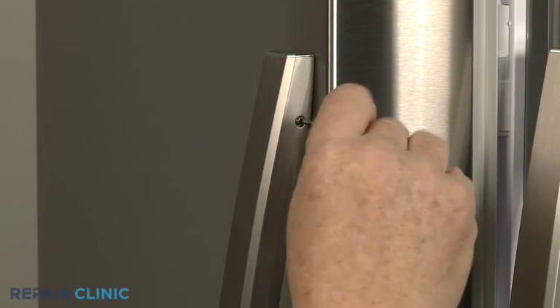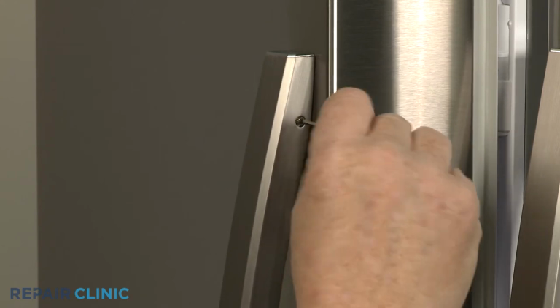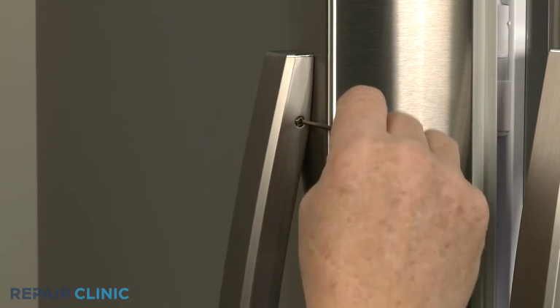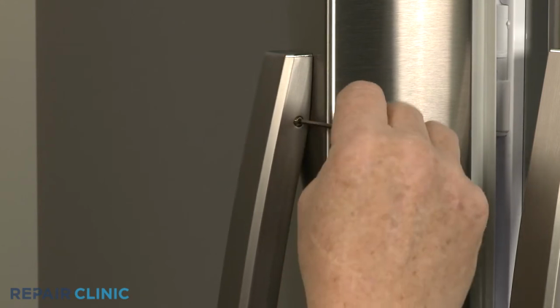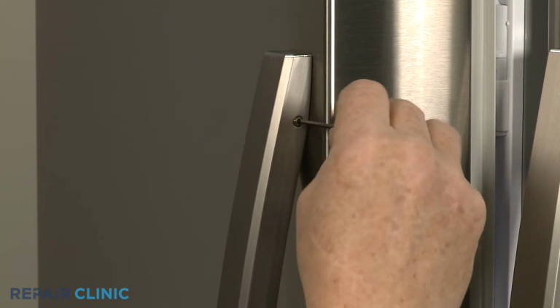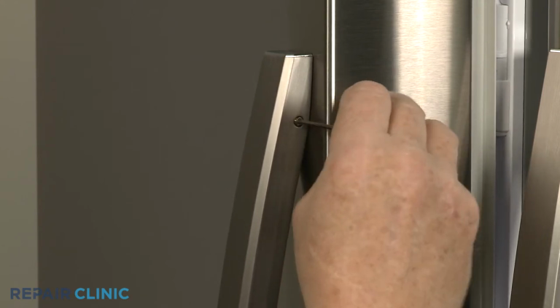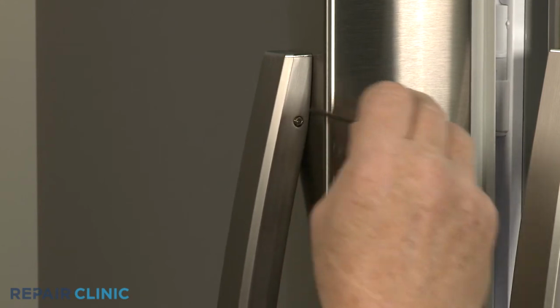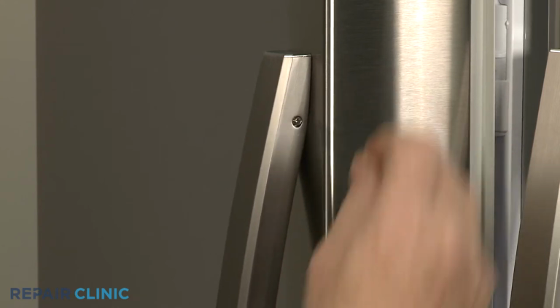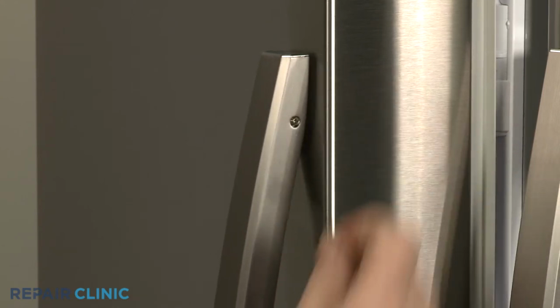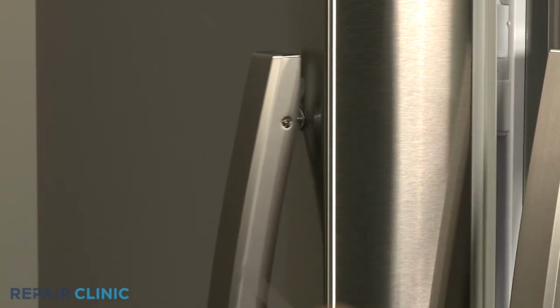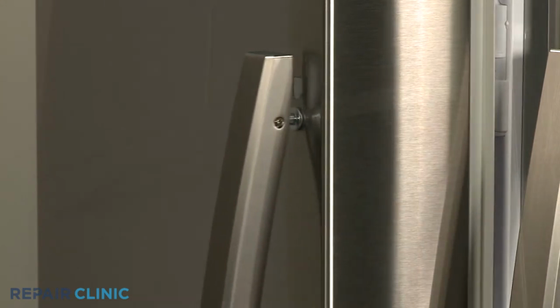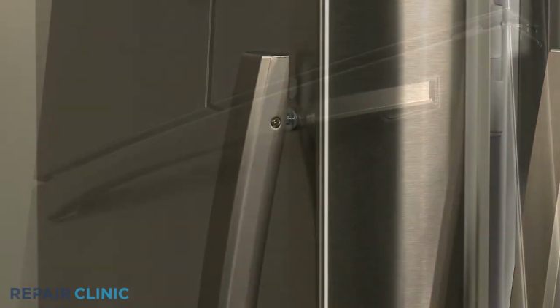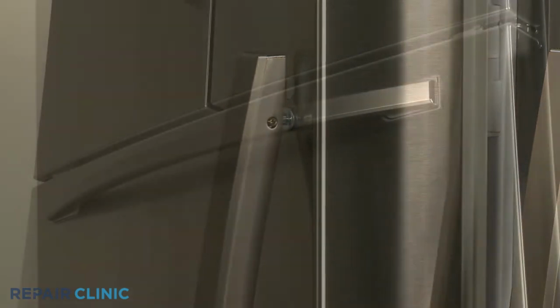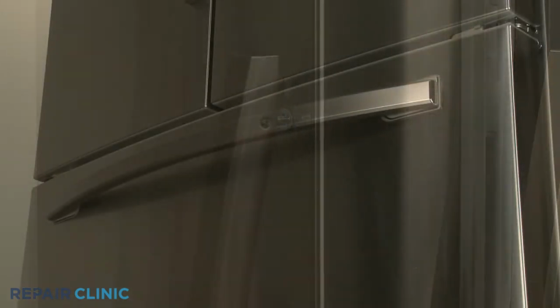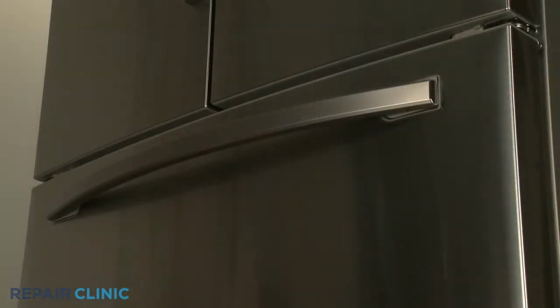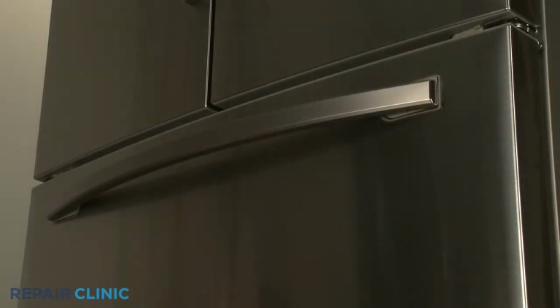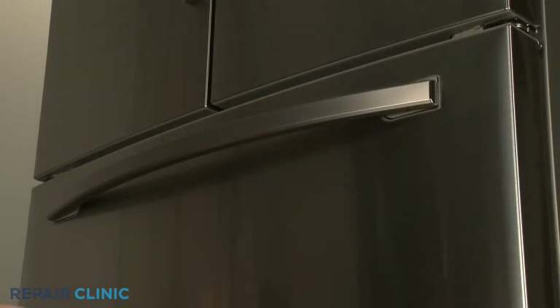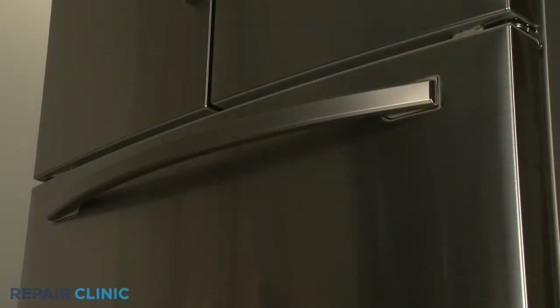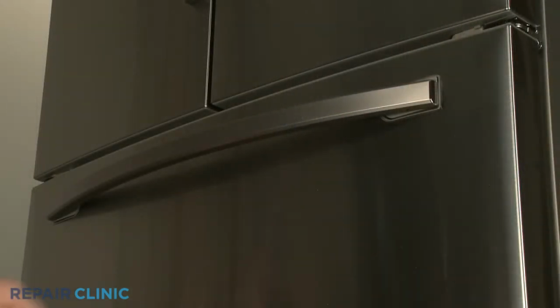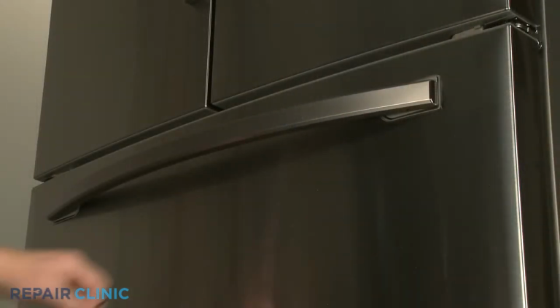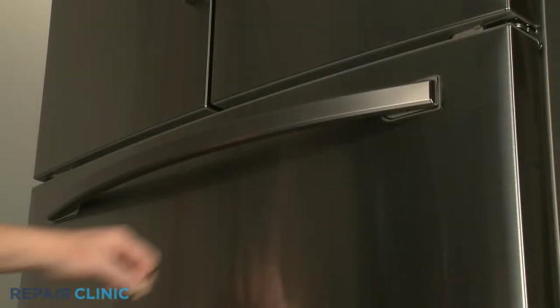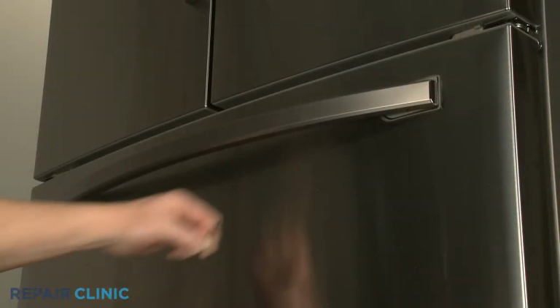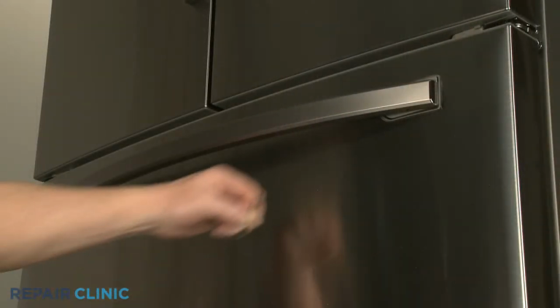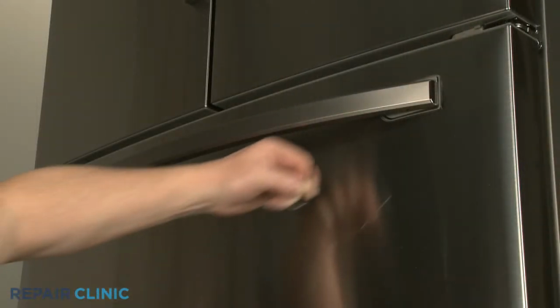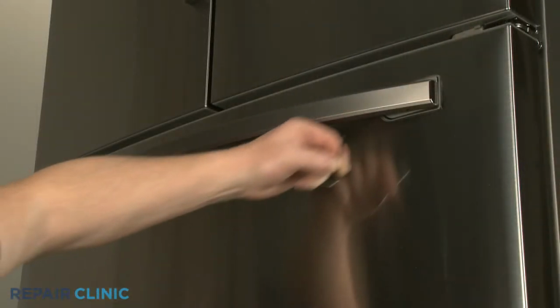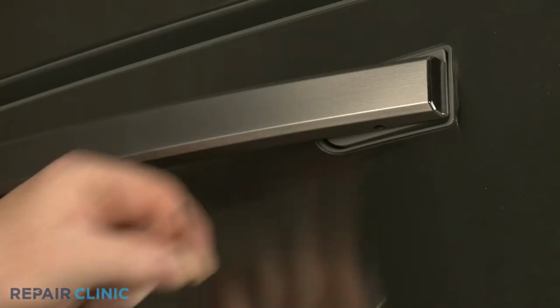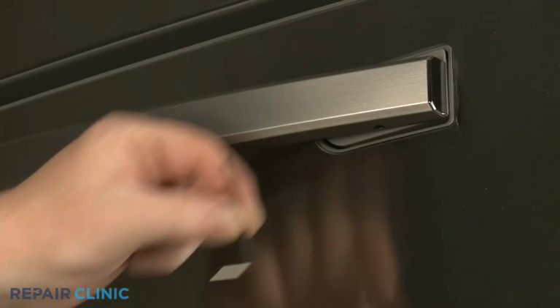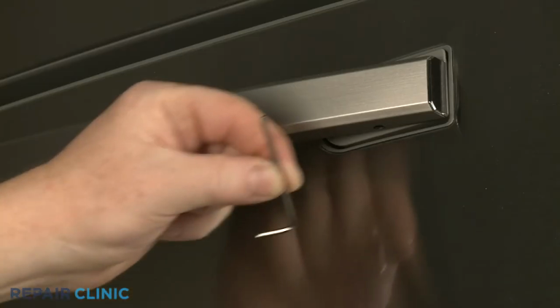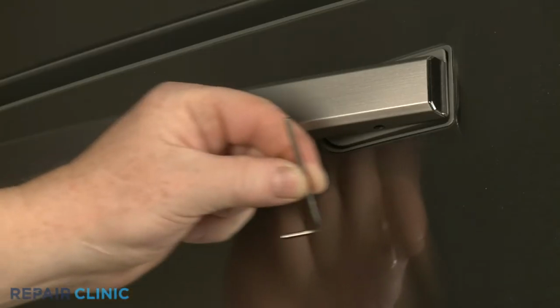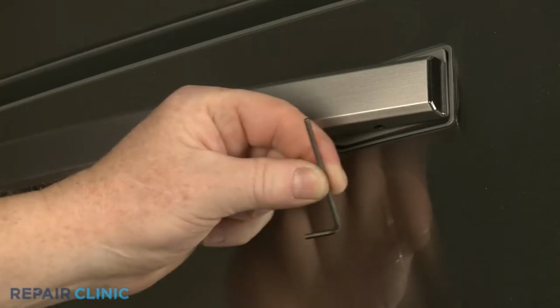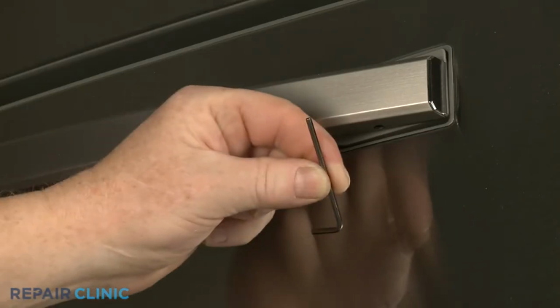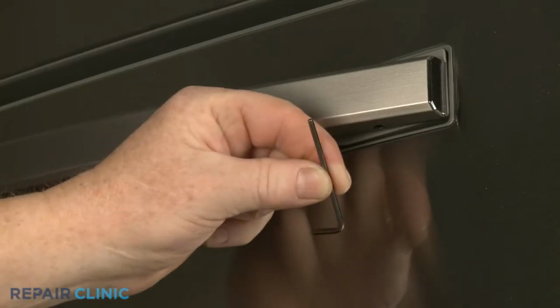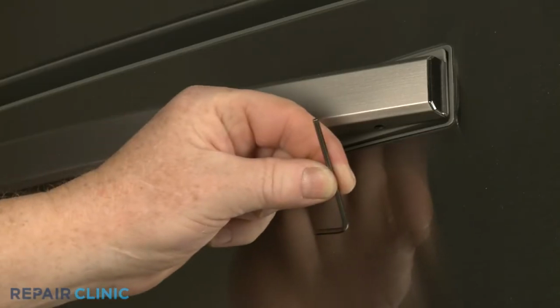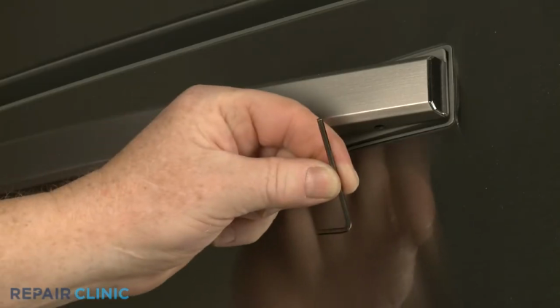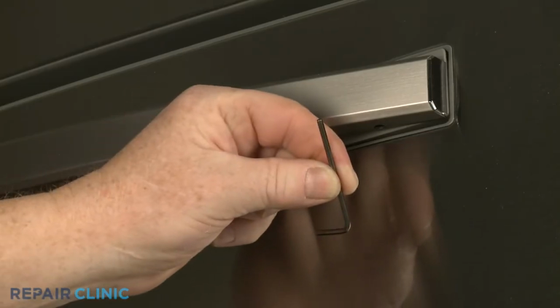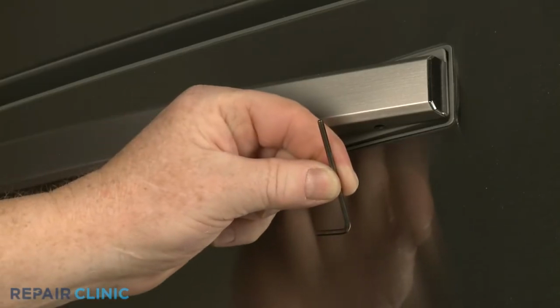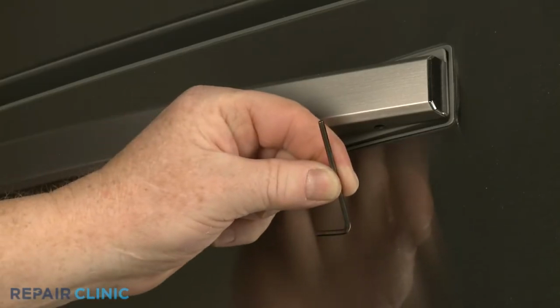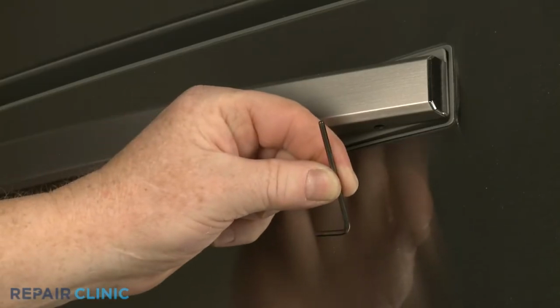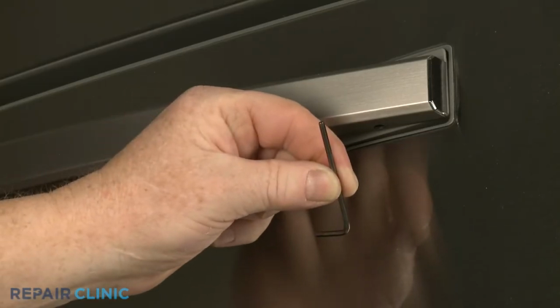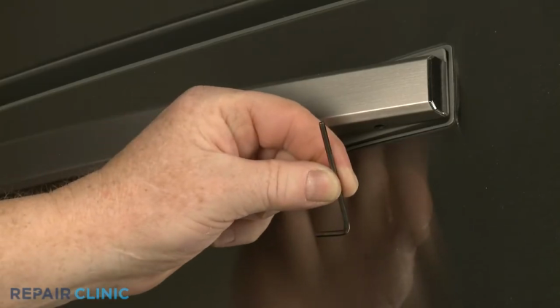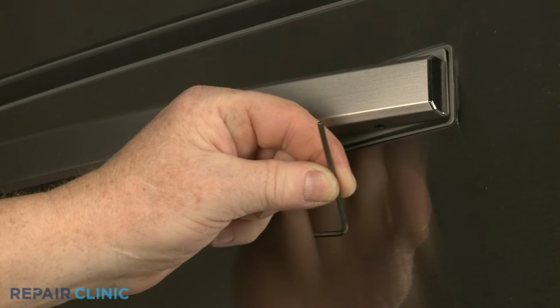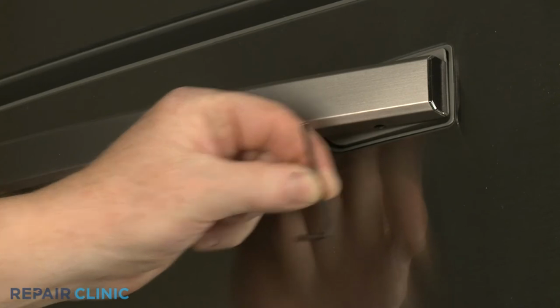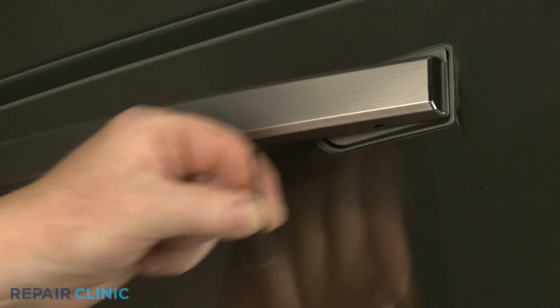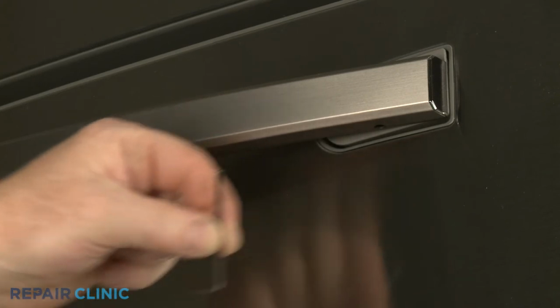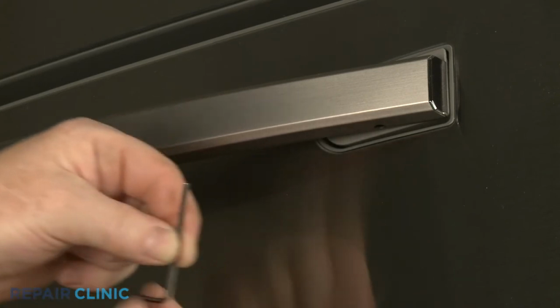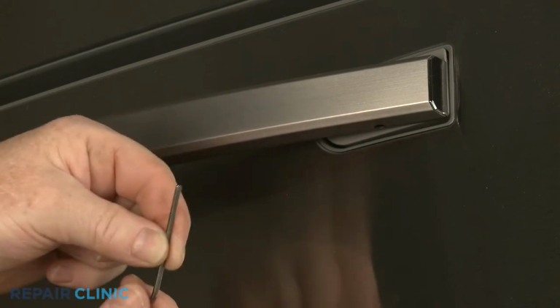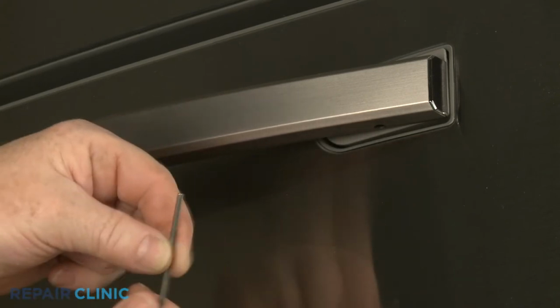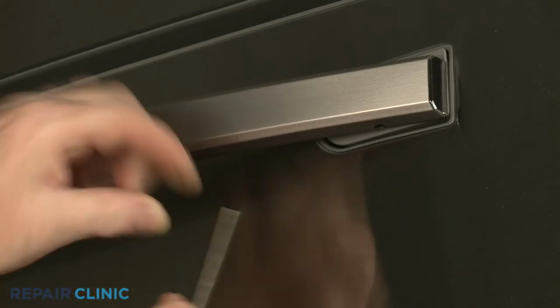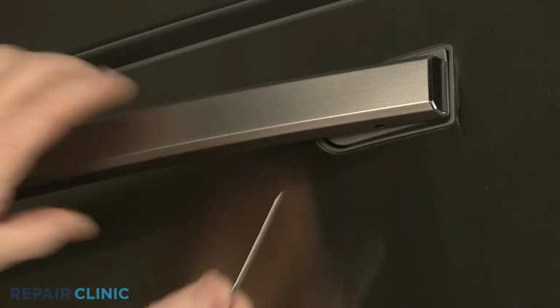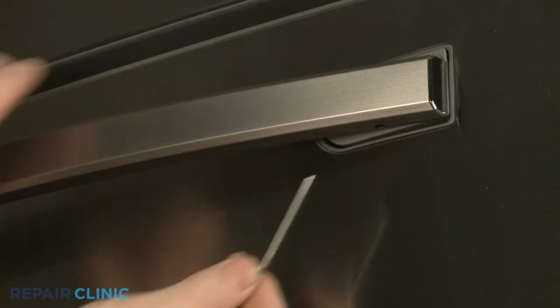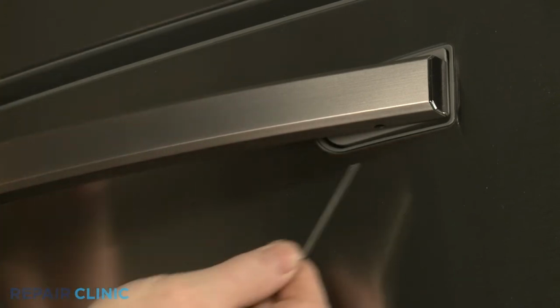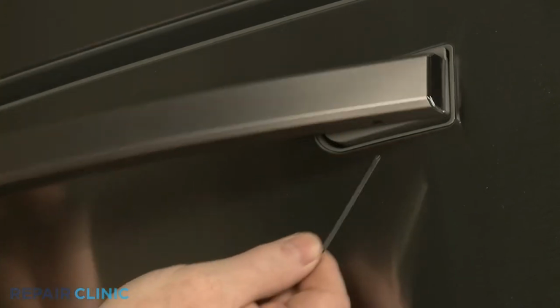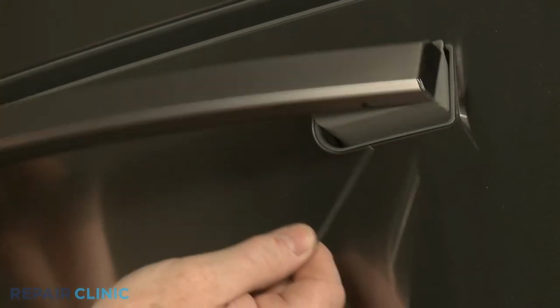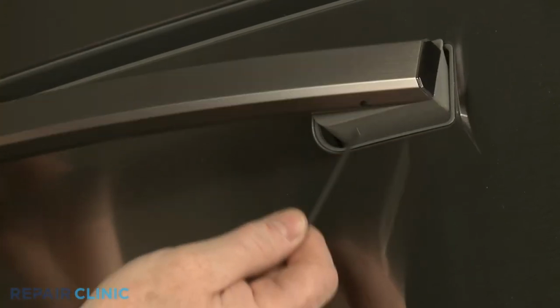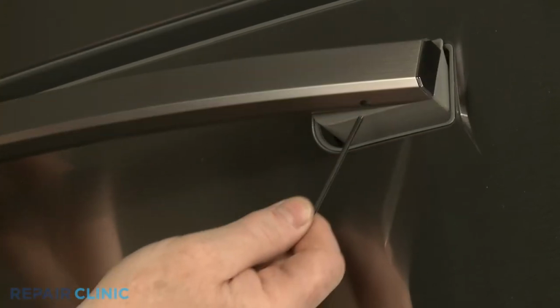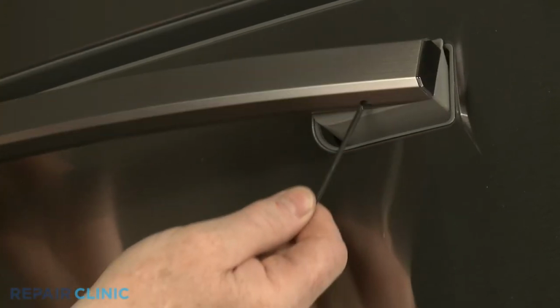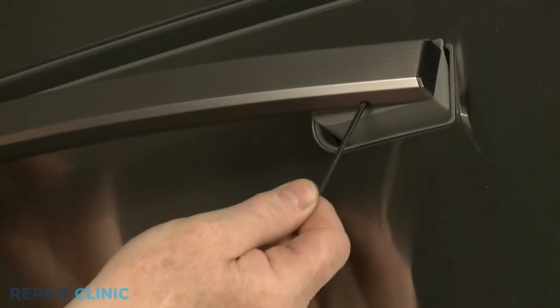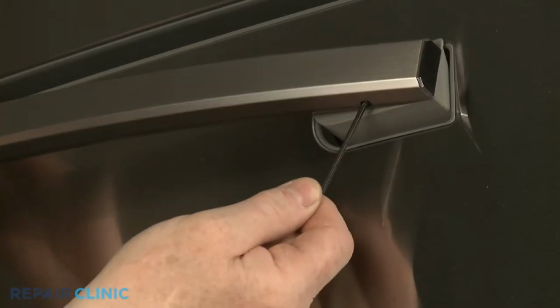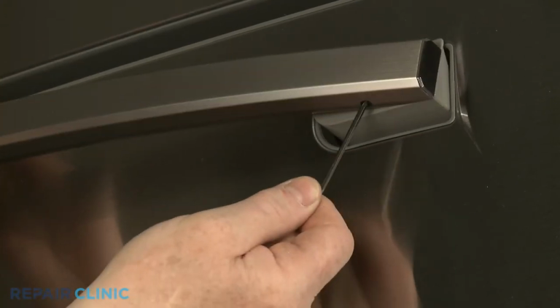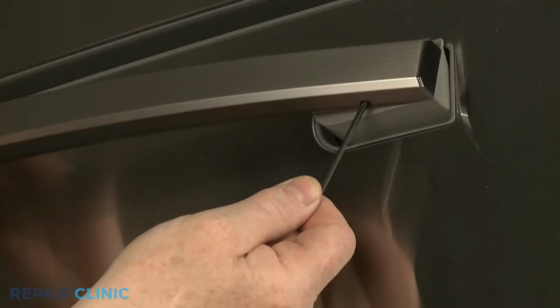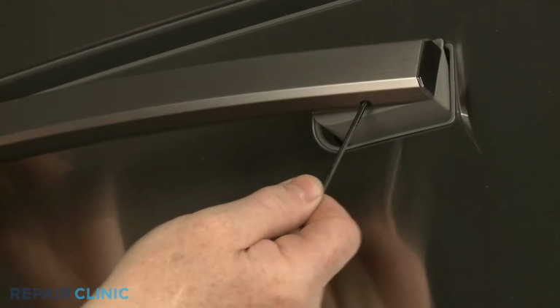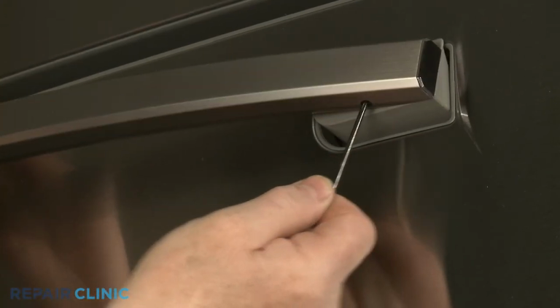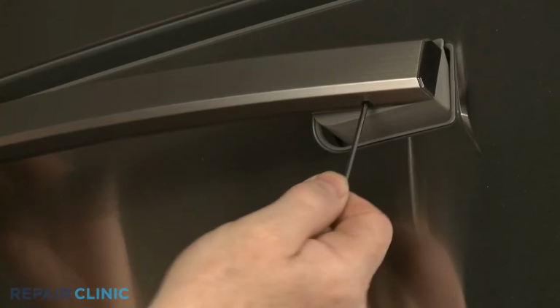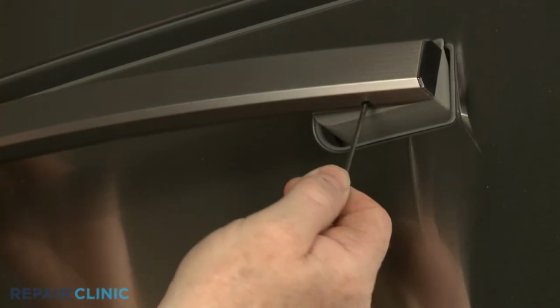If replacing a freezer drawer handle set screw, use the wrench to loosen the screw securing the right side of the handle.